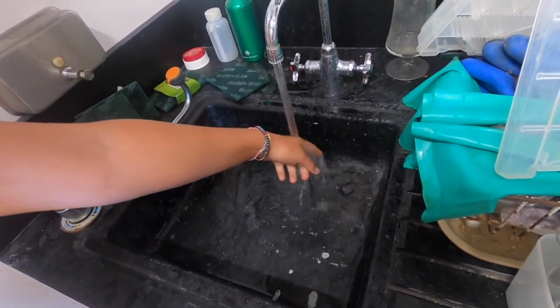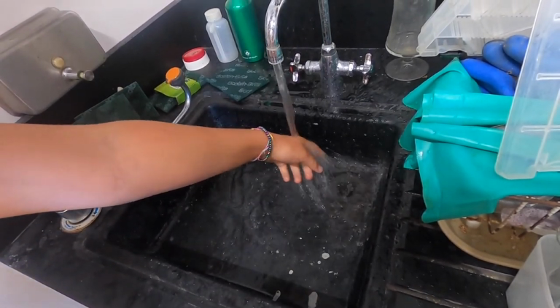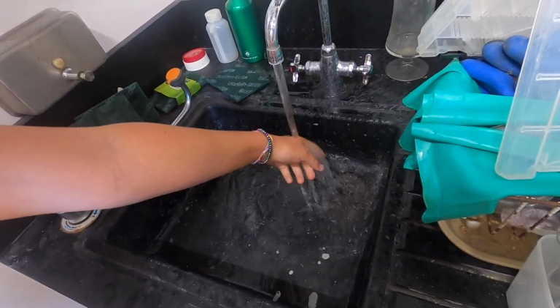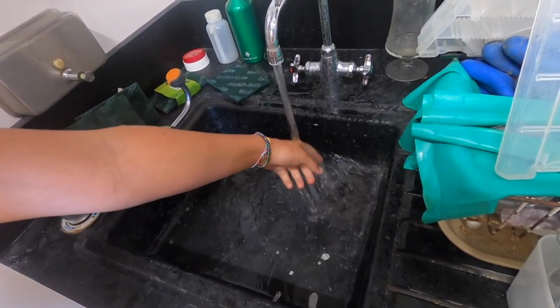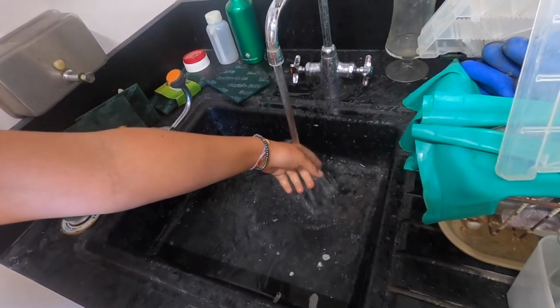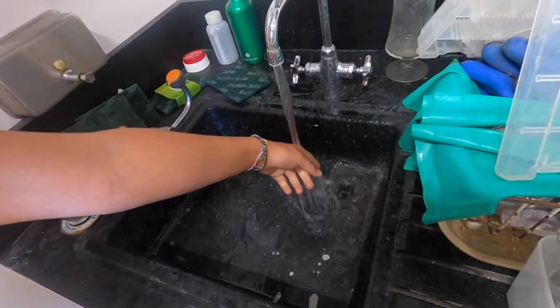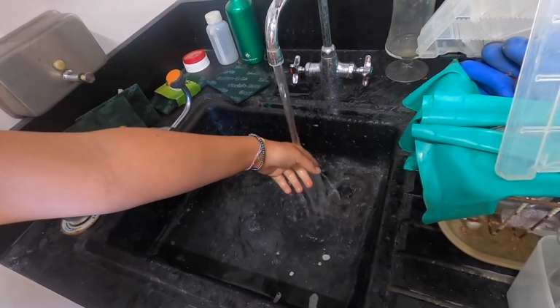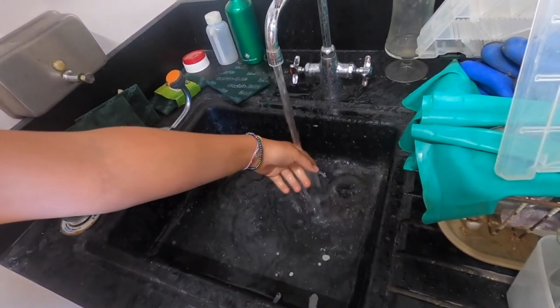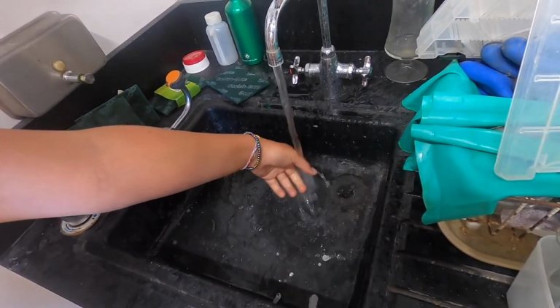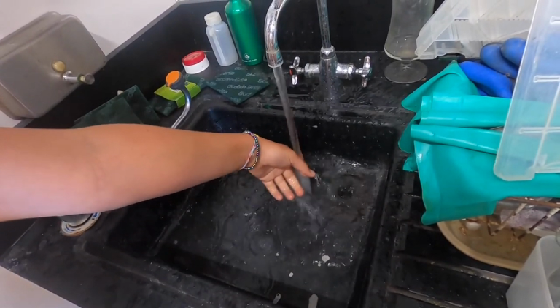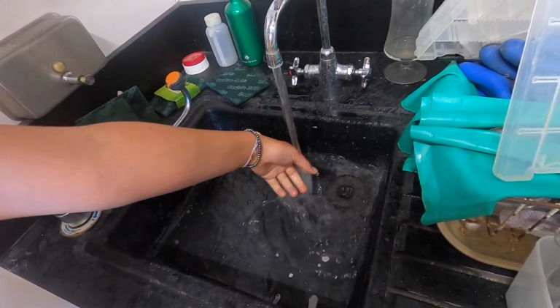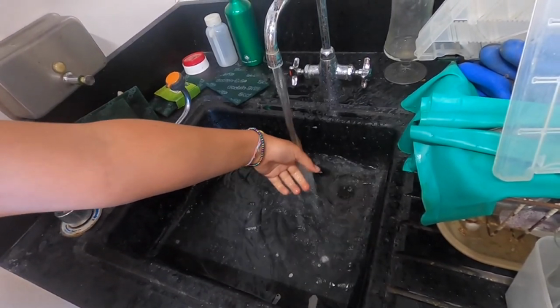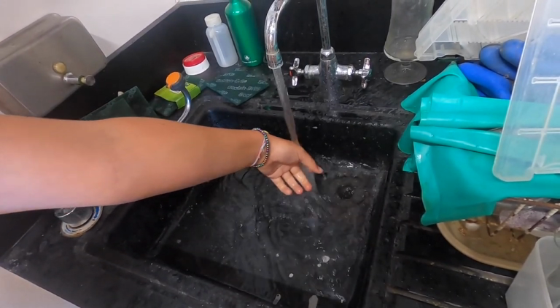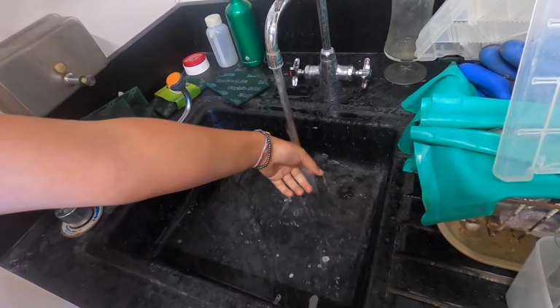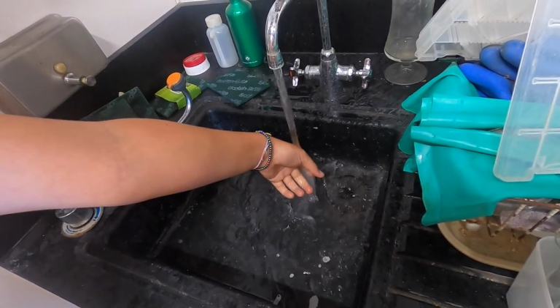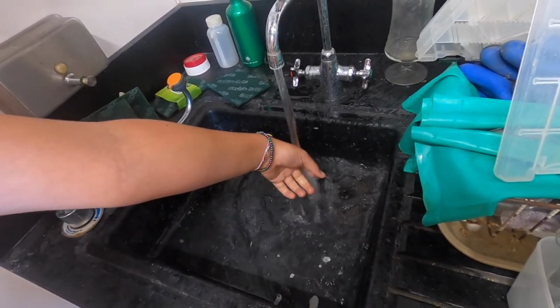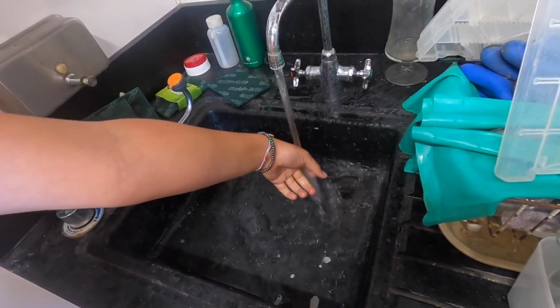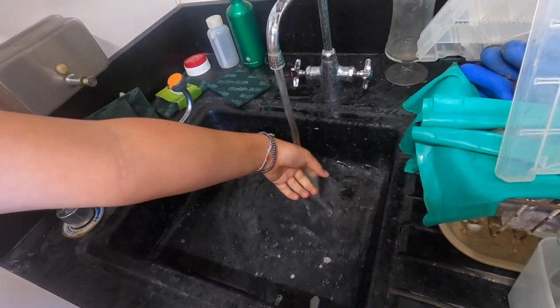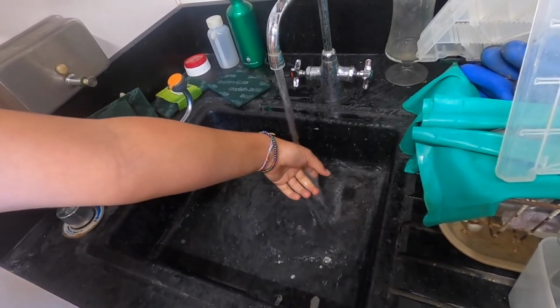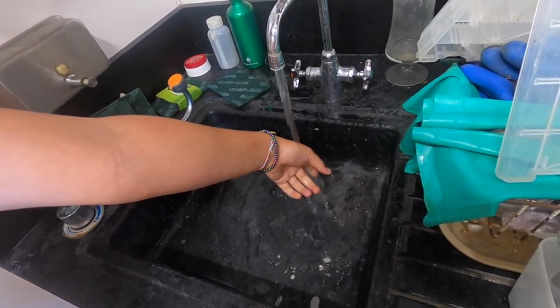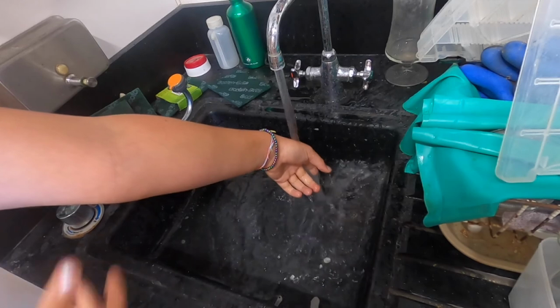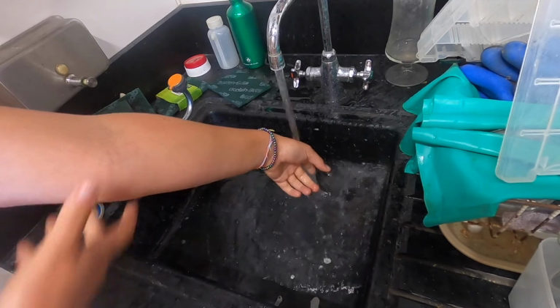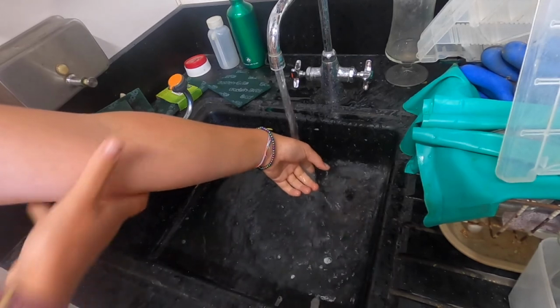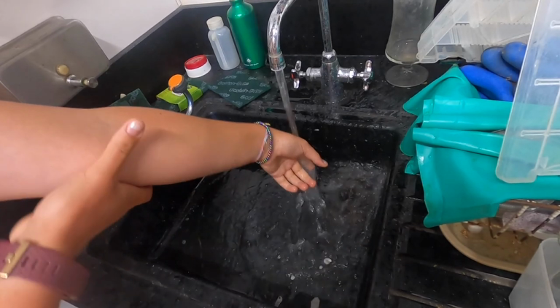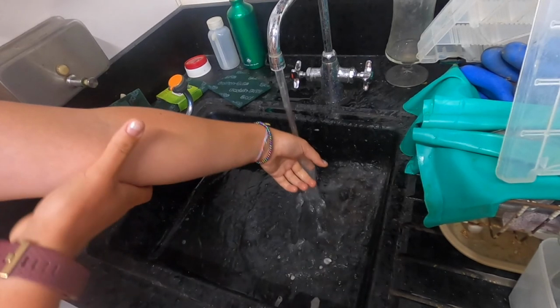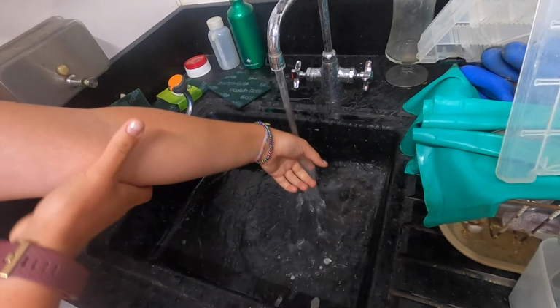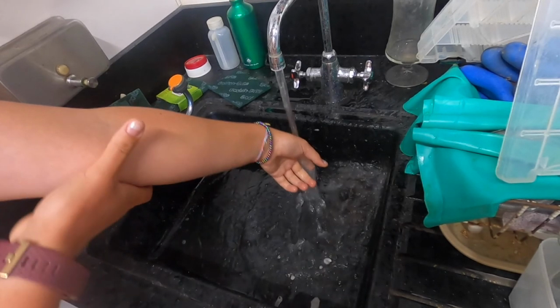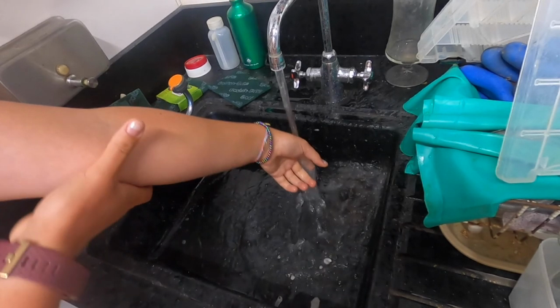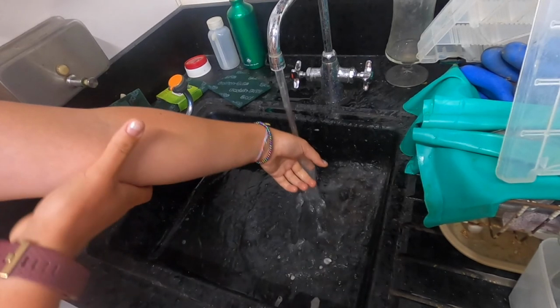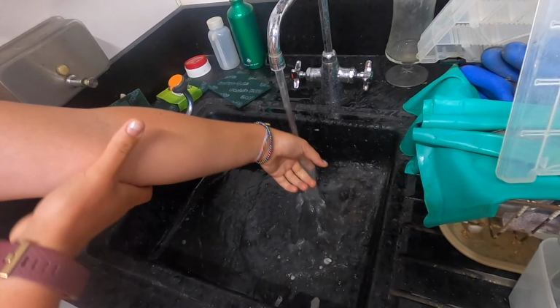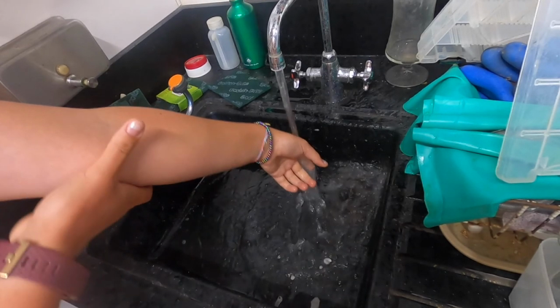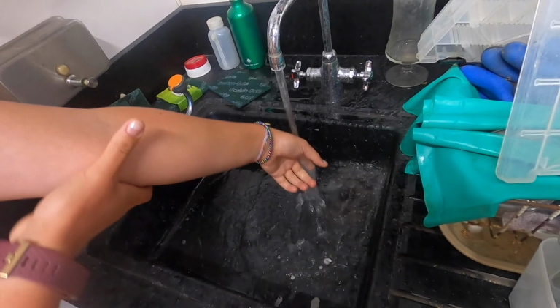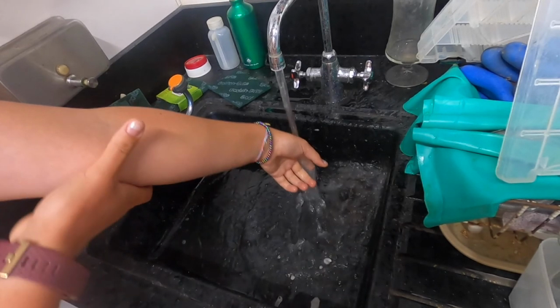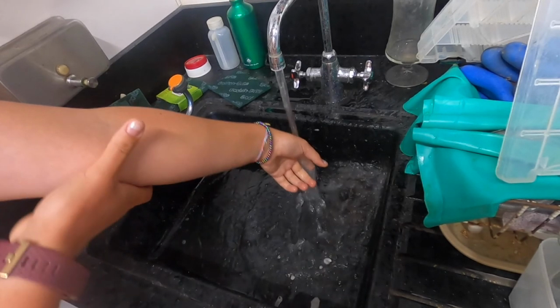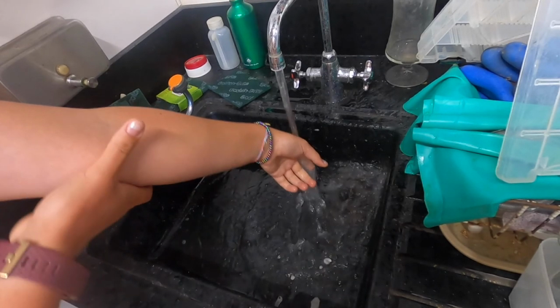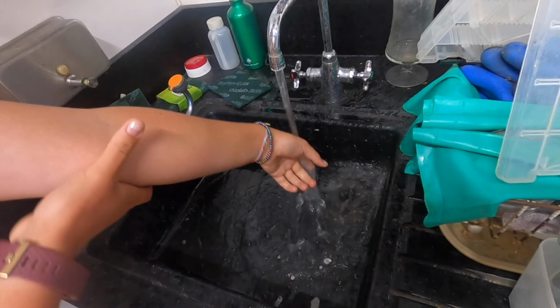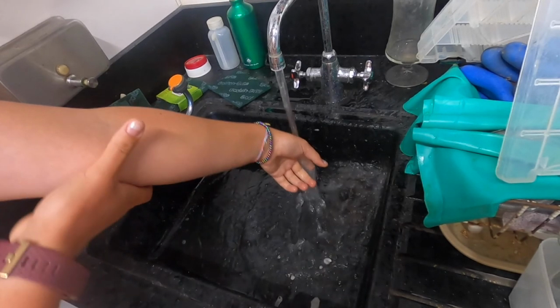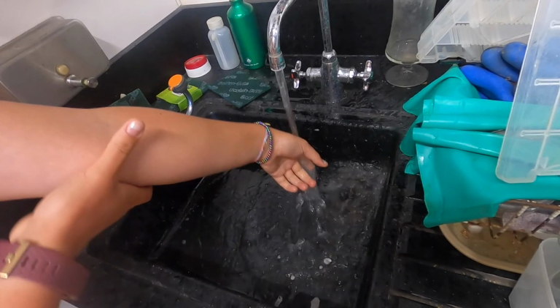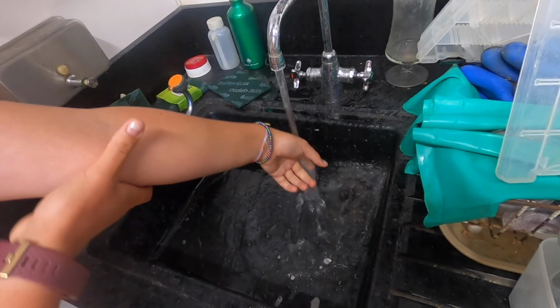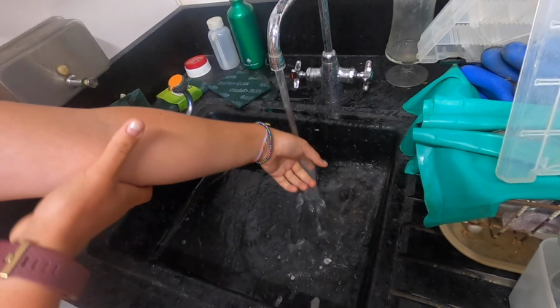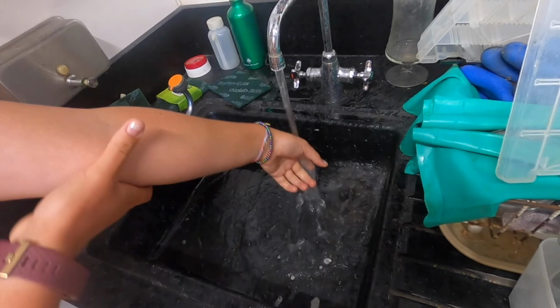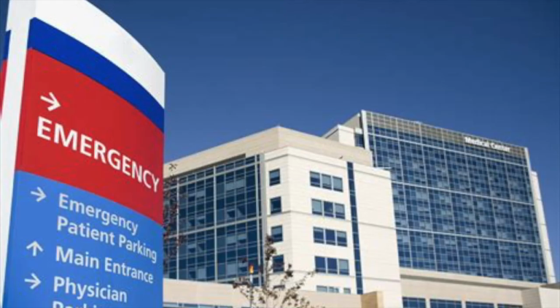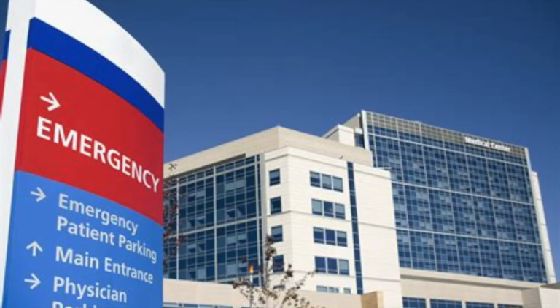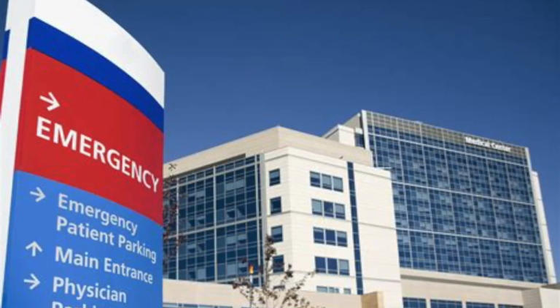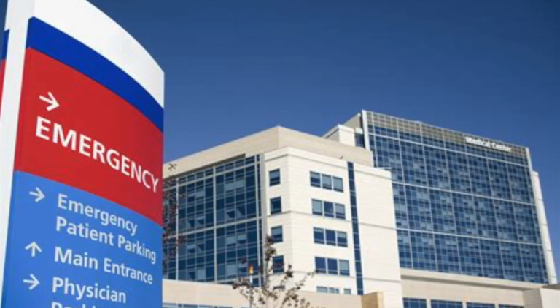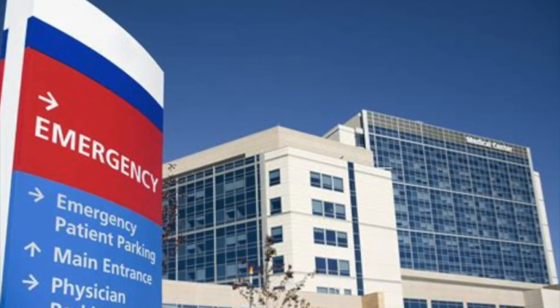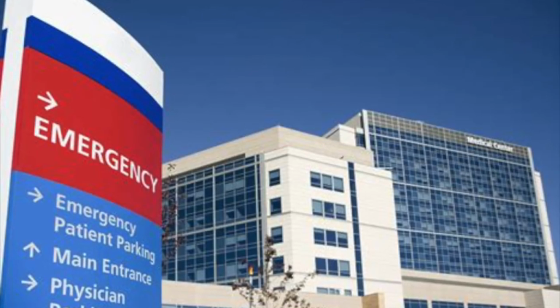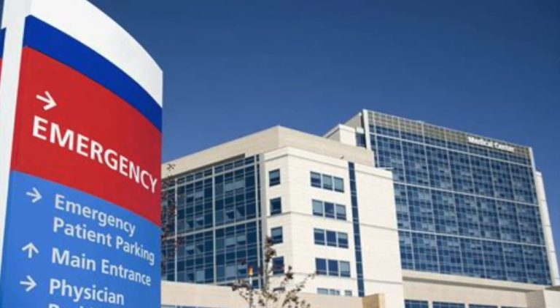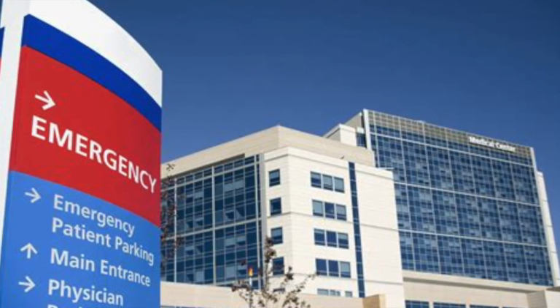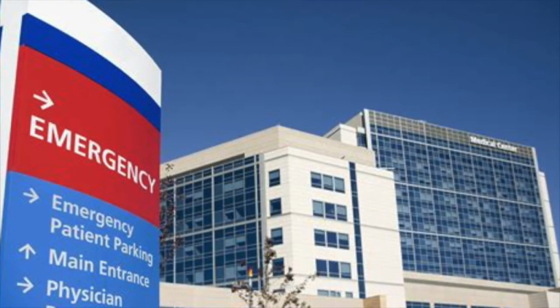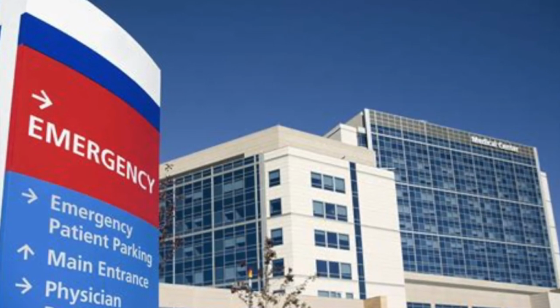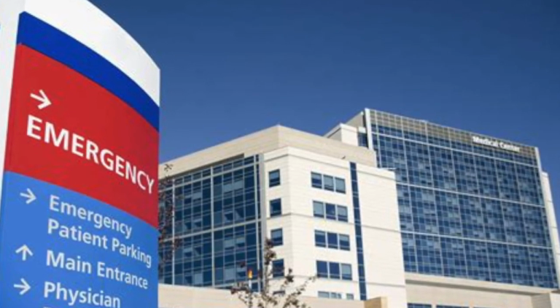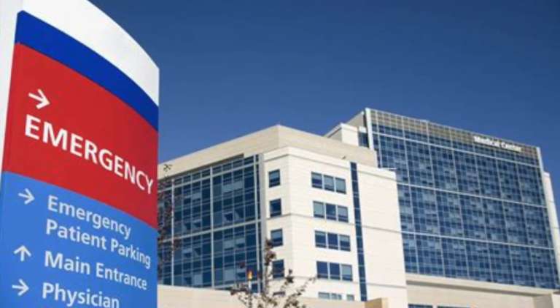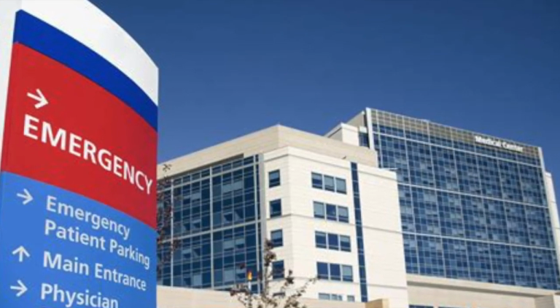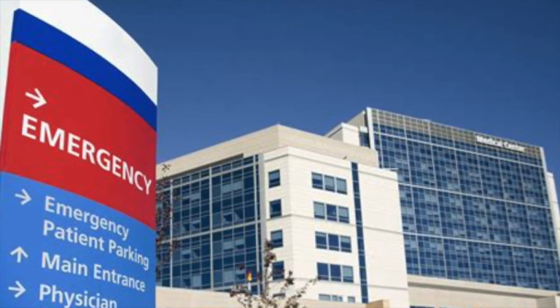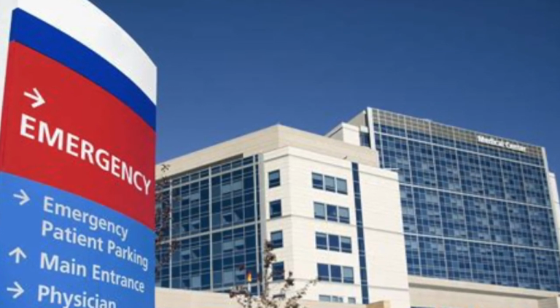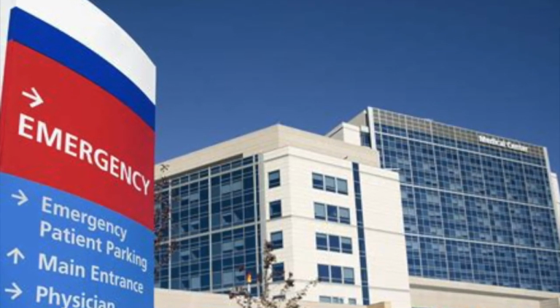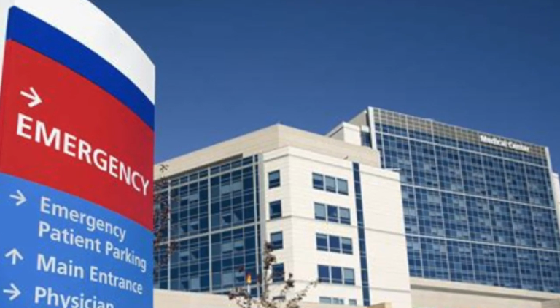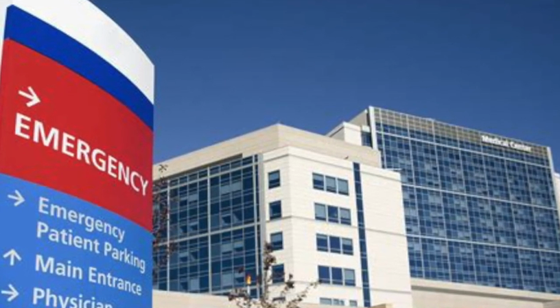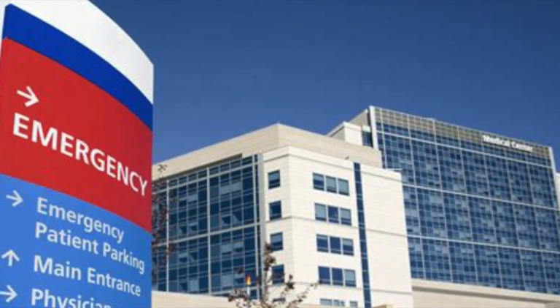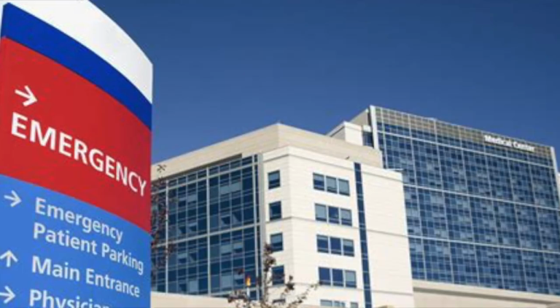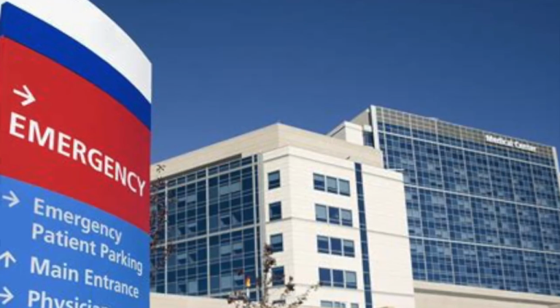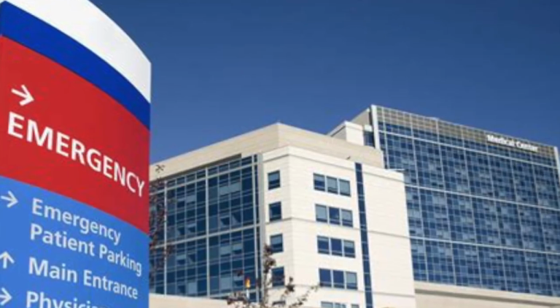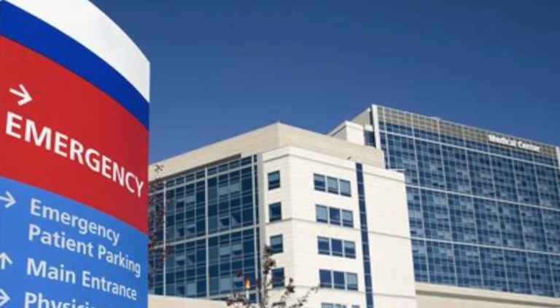Do not rinse the sting with cool fresh water or urinate on it — this can actually make the sting worse. If symptoms worsen, seek medical attention immediately.